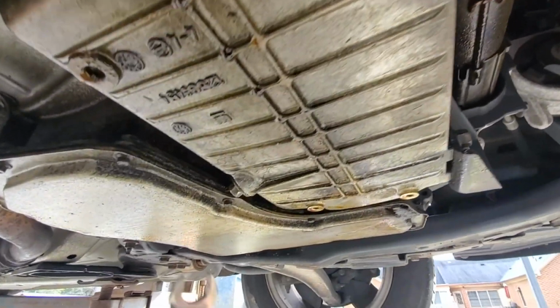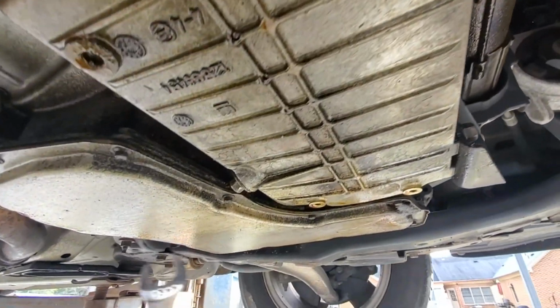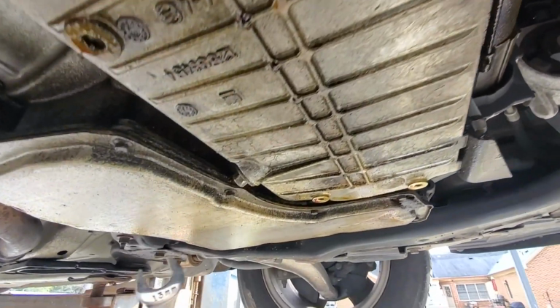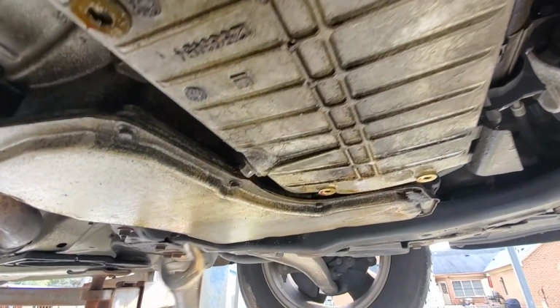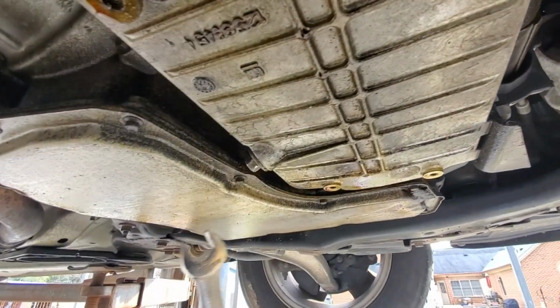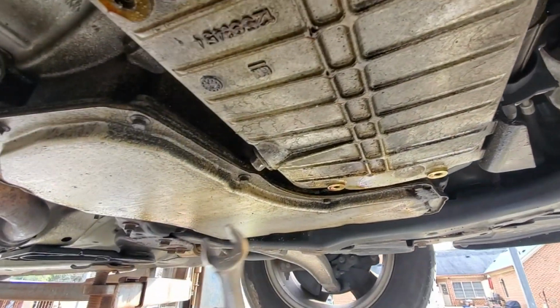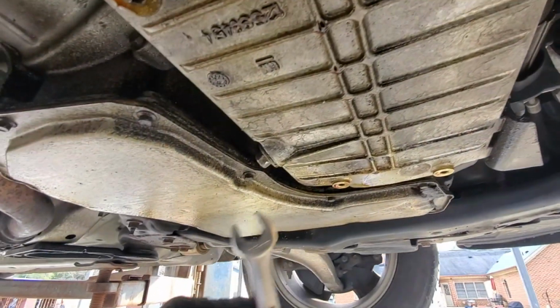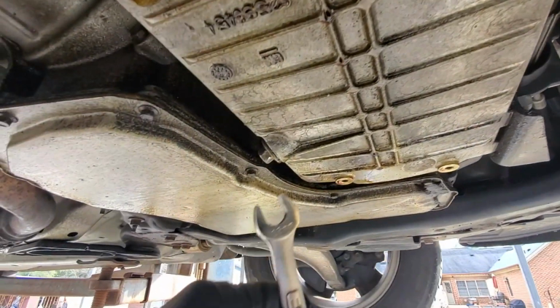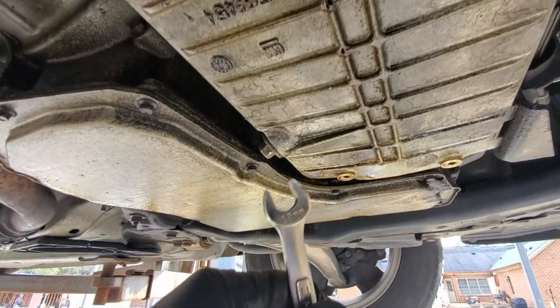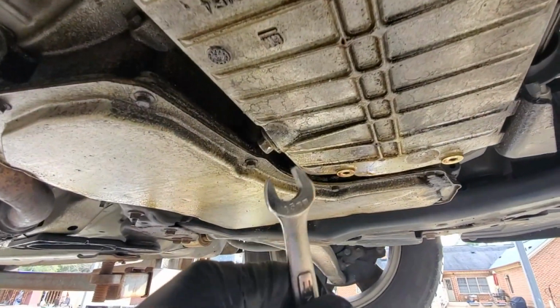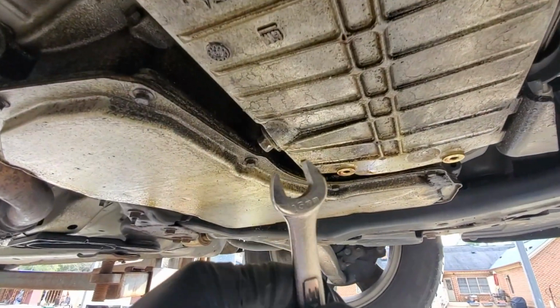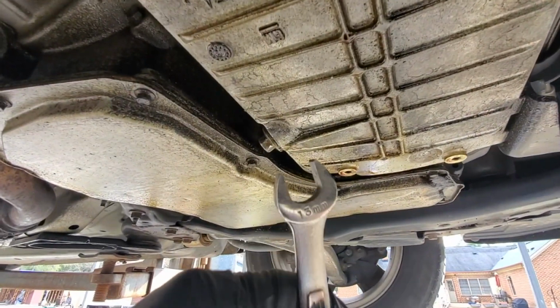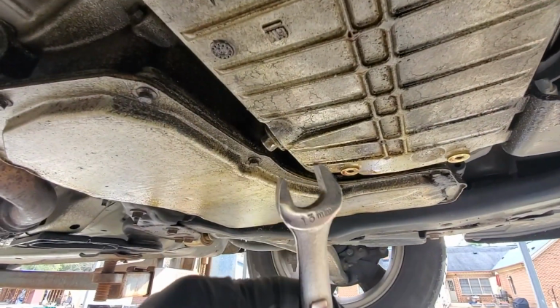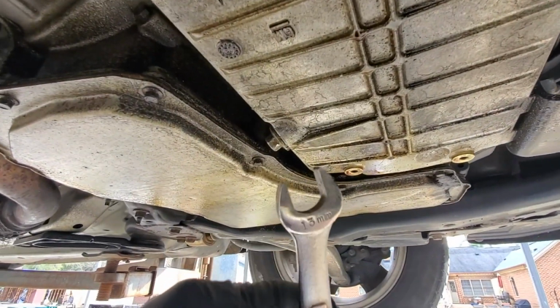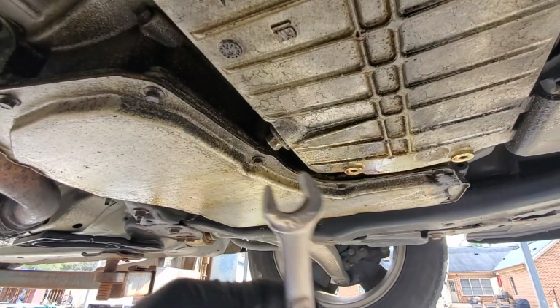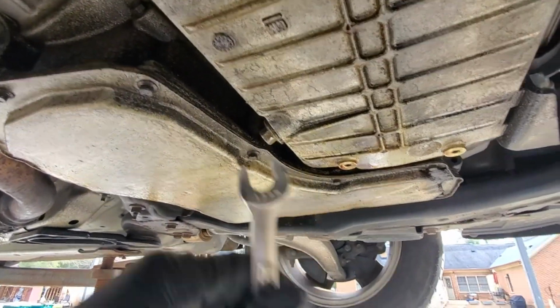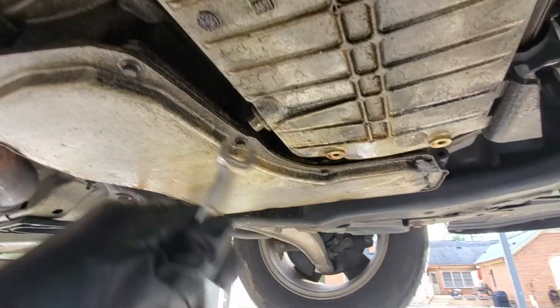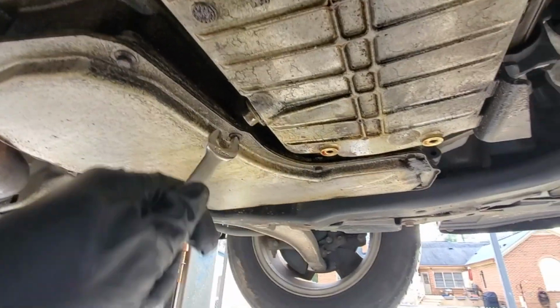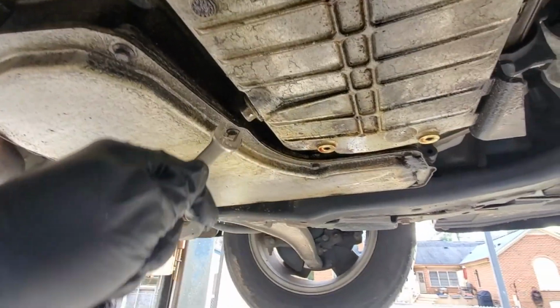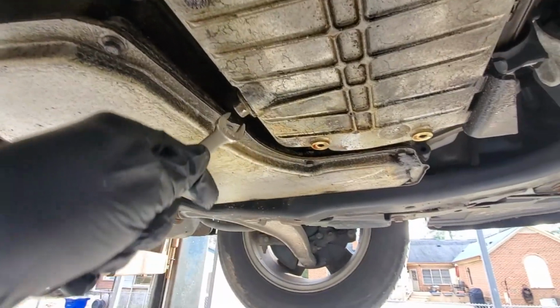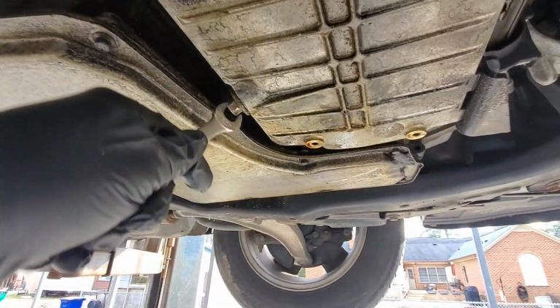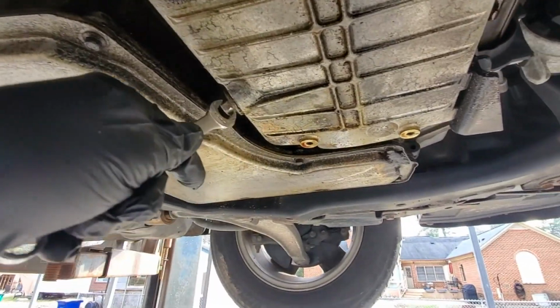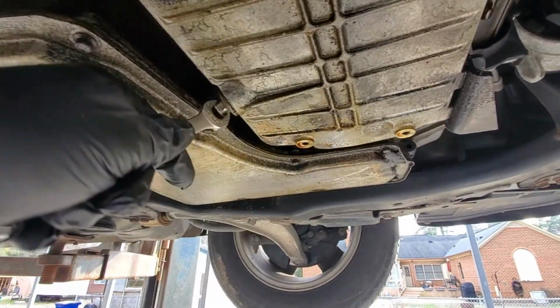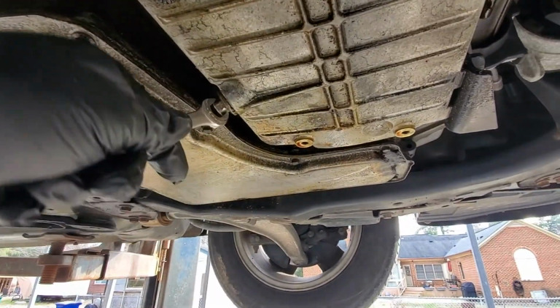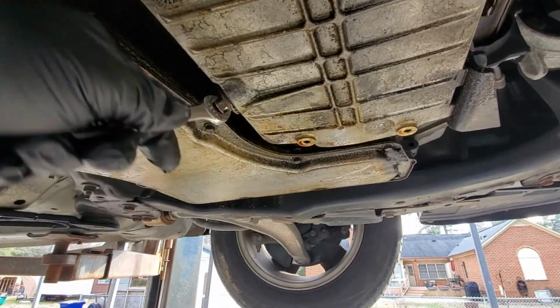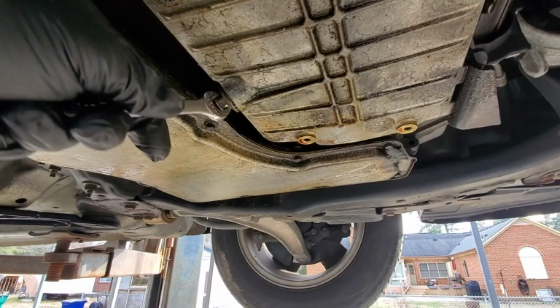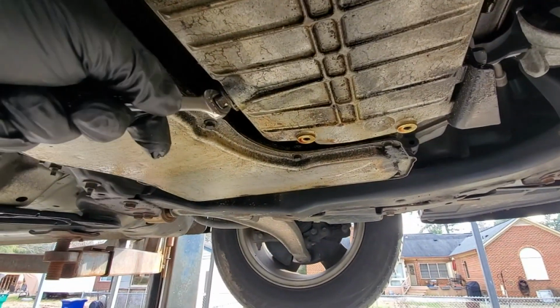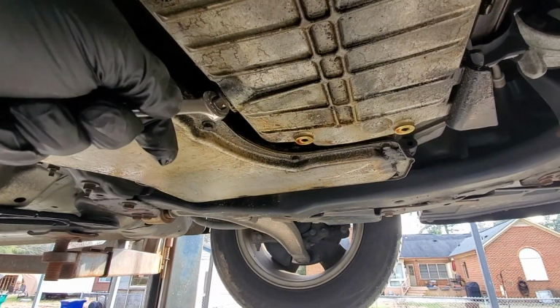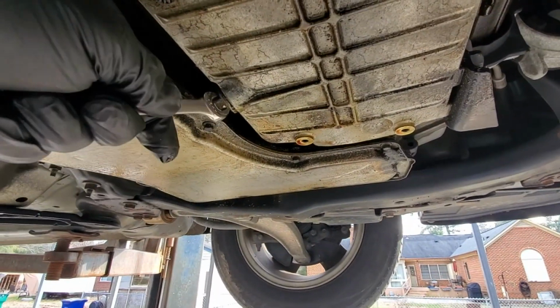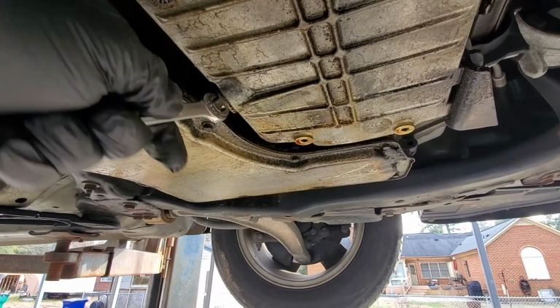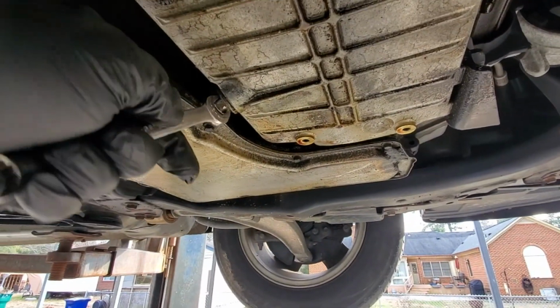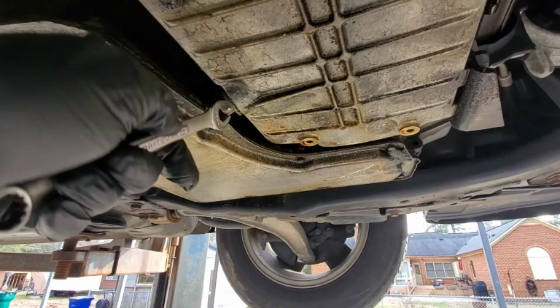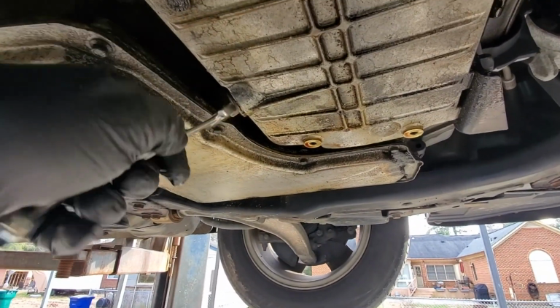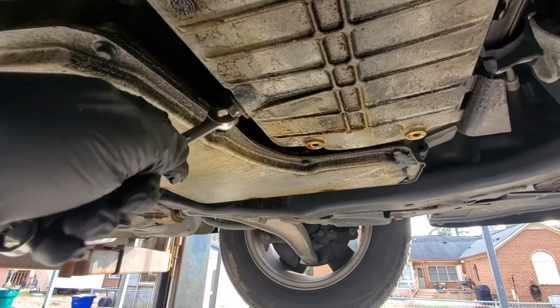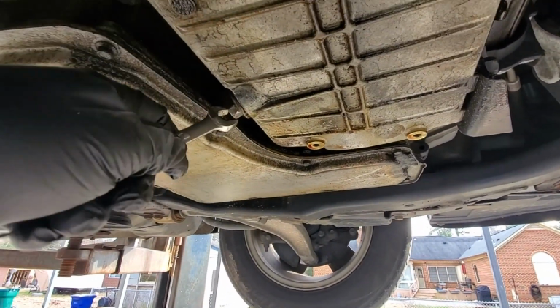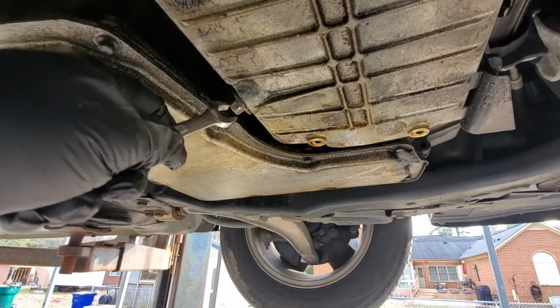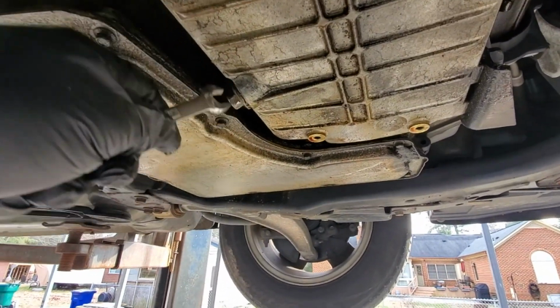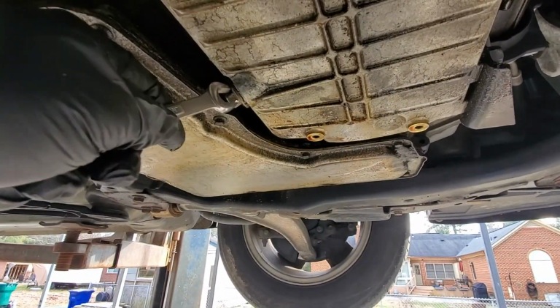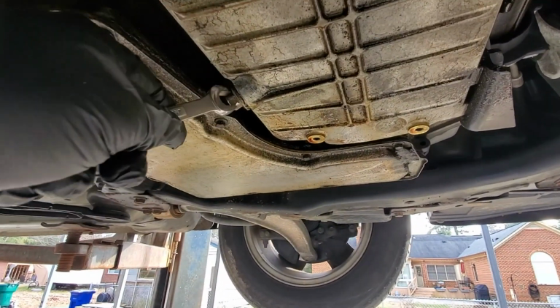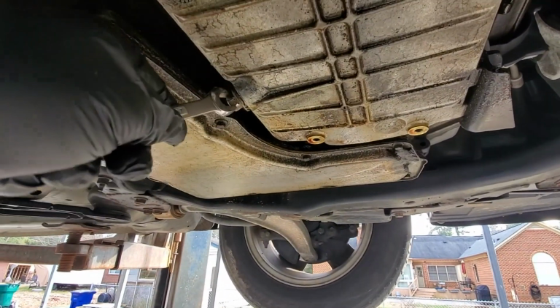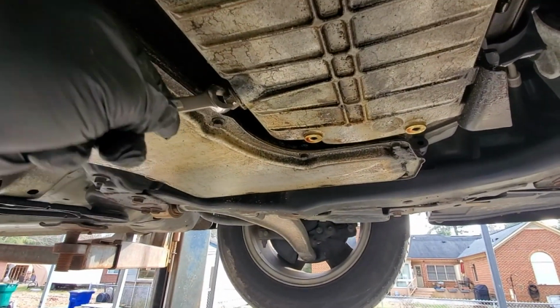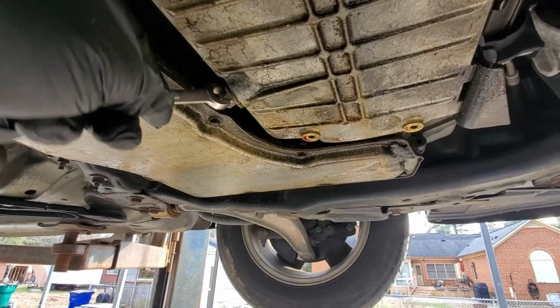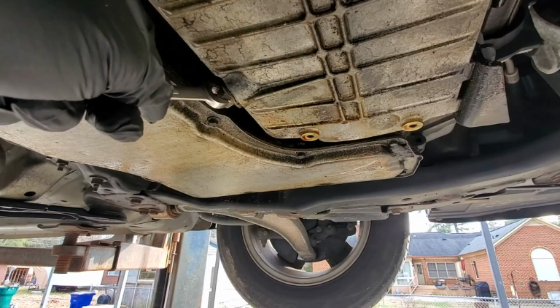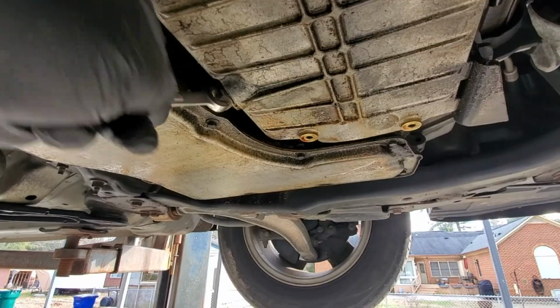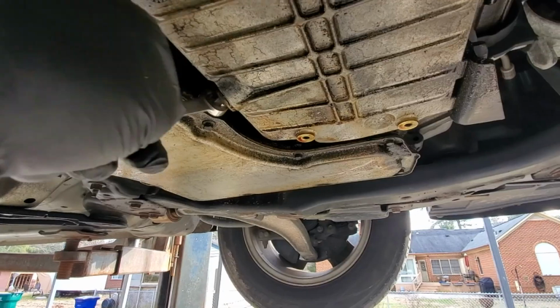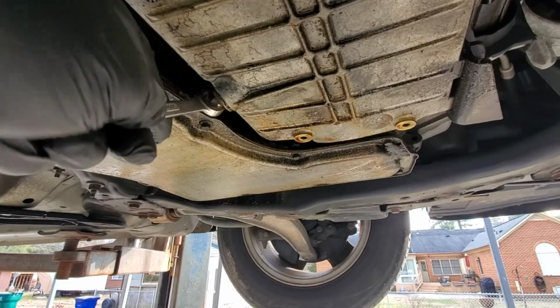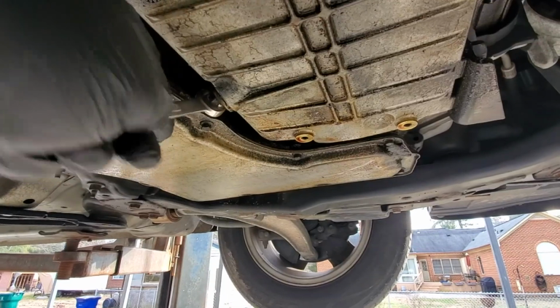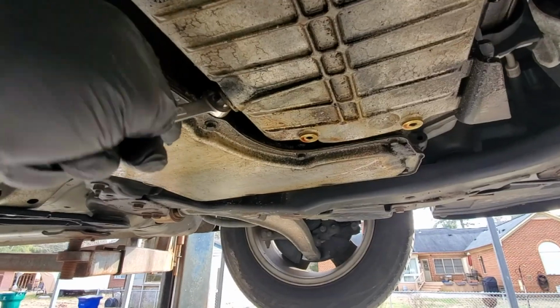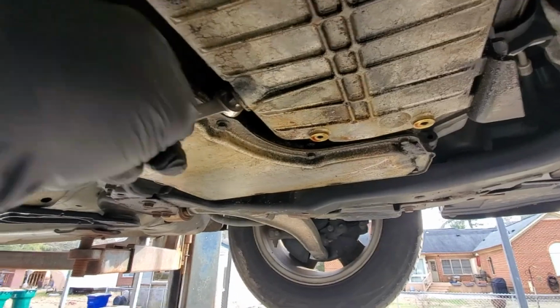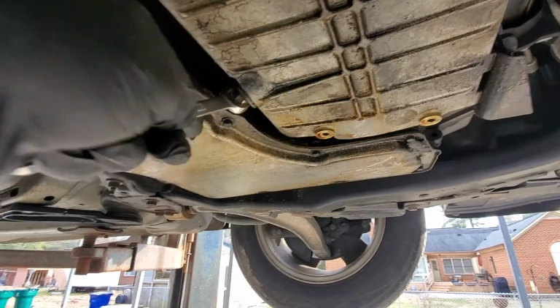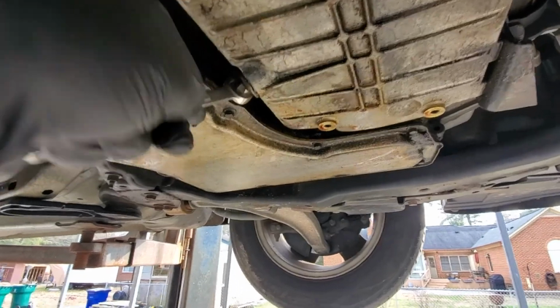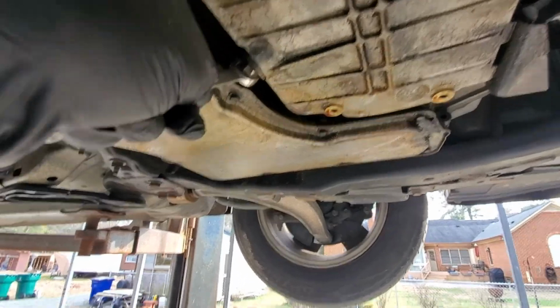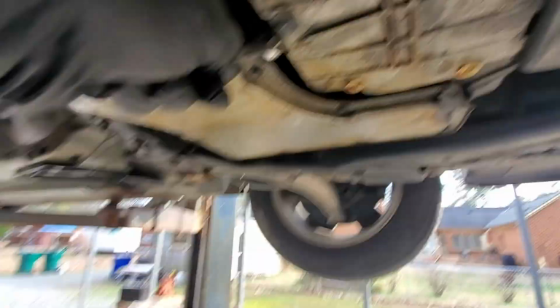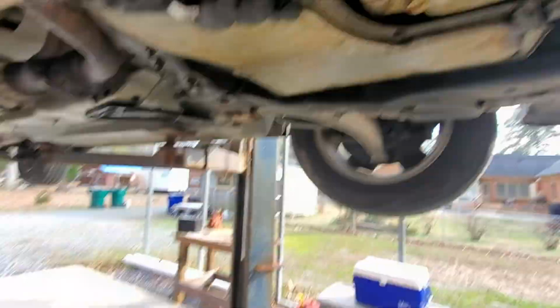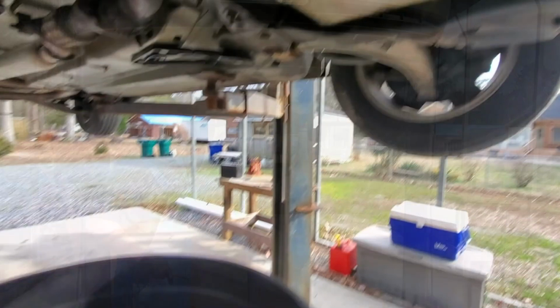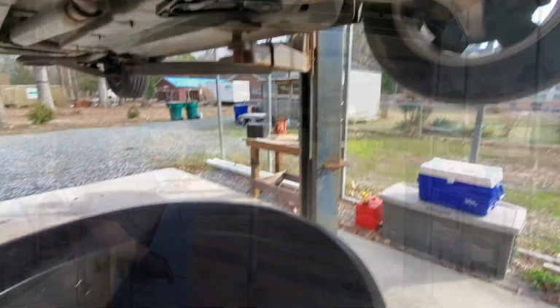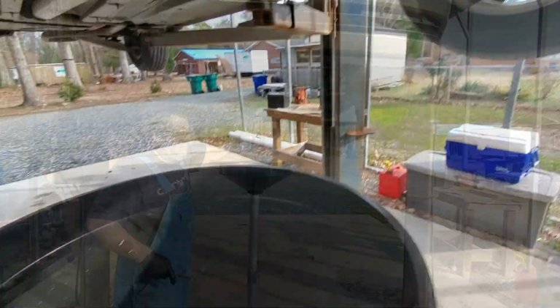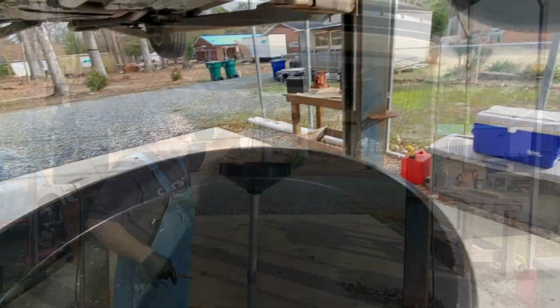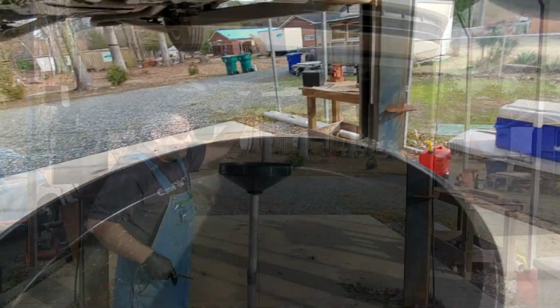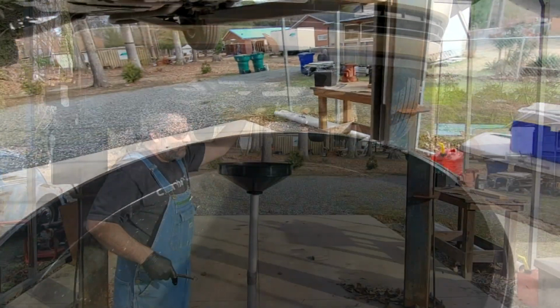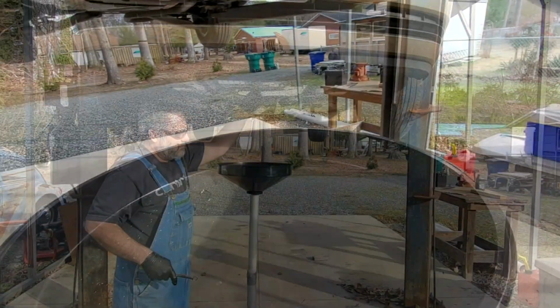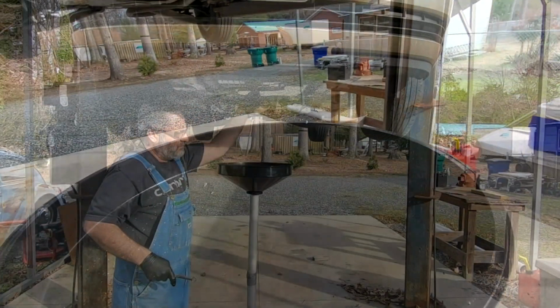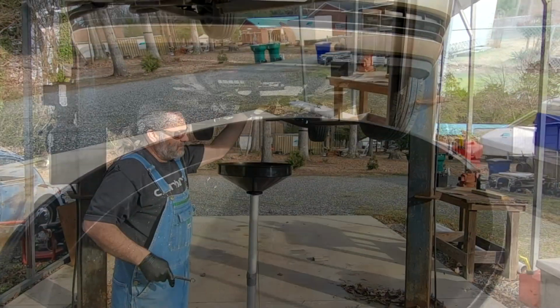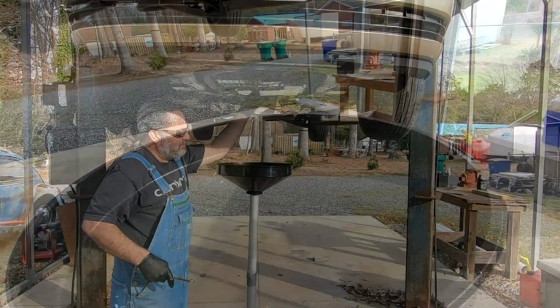We take a 13 millimeter wrench and we're going to break this bolt loose and go ahead and drain the oil into our pan.